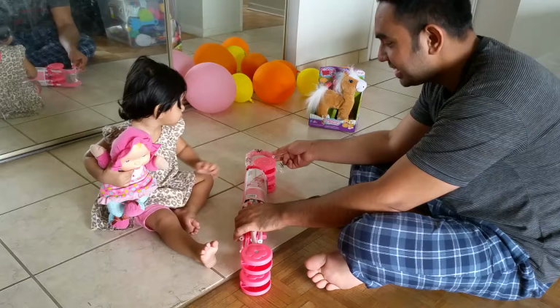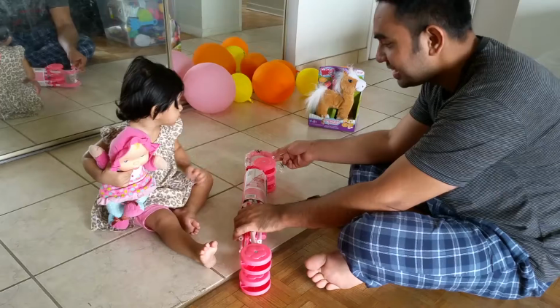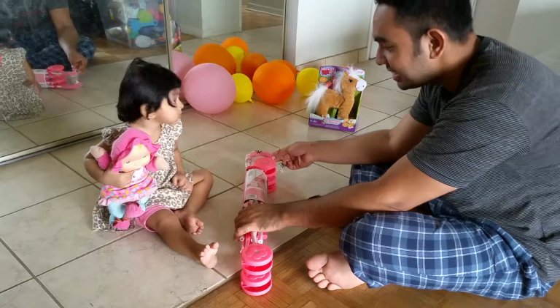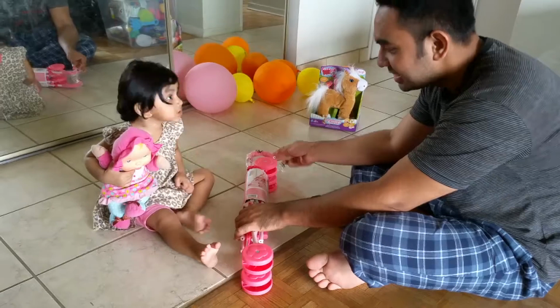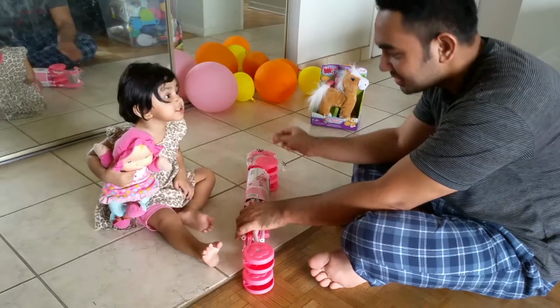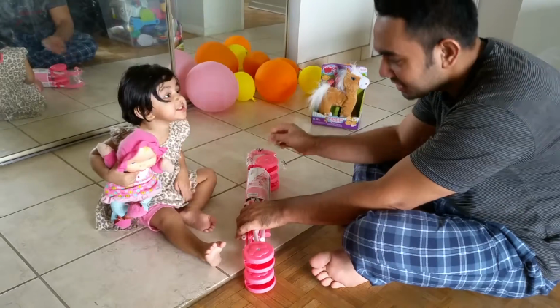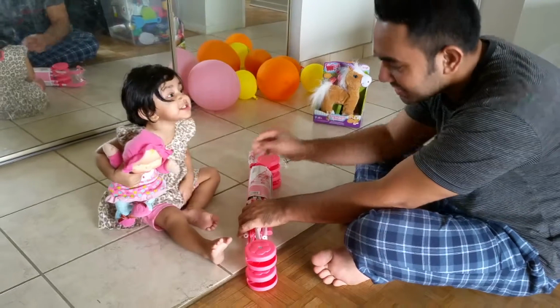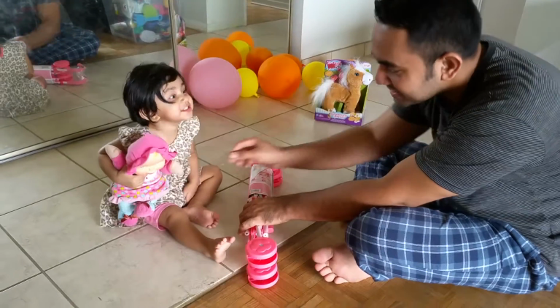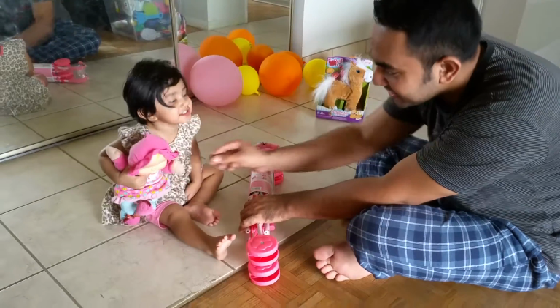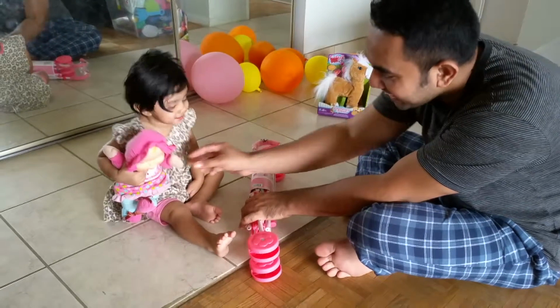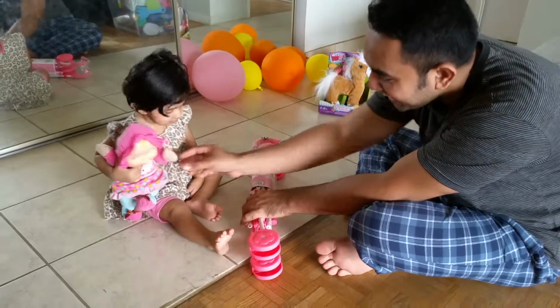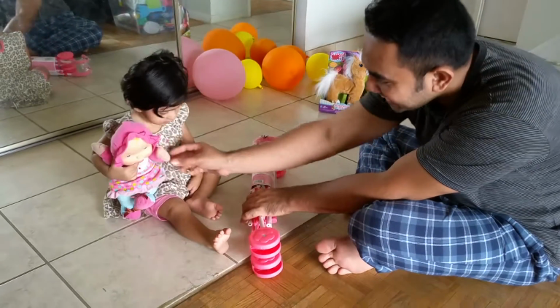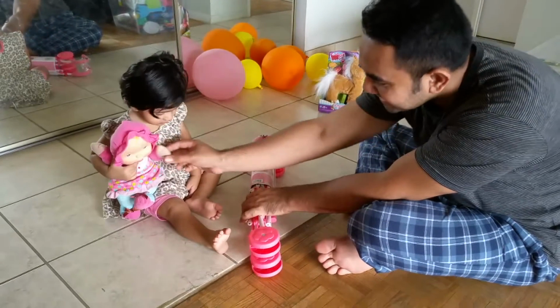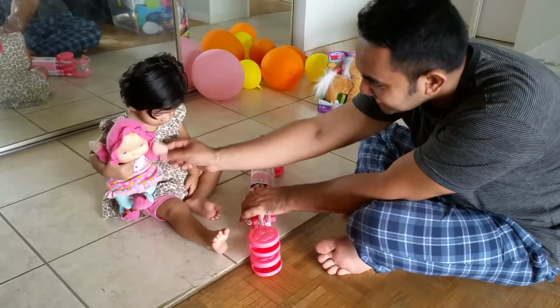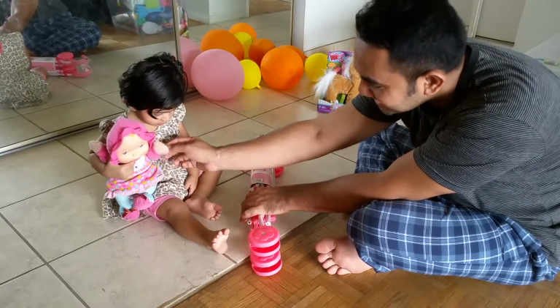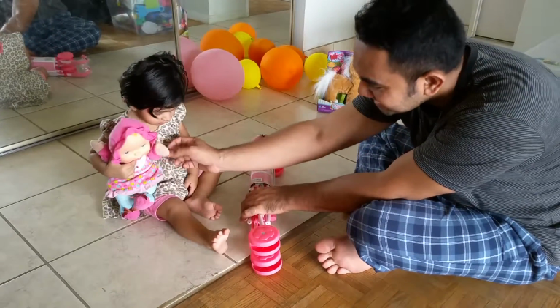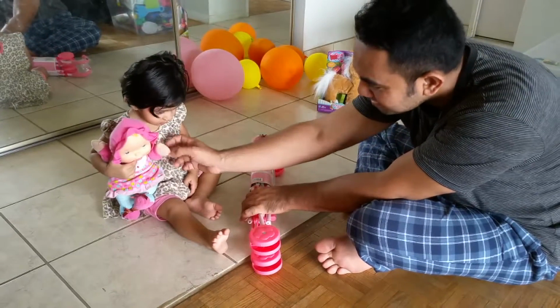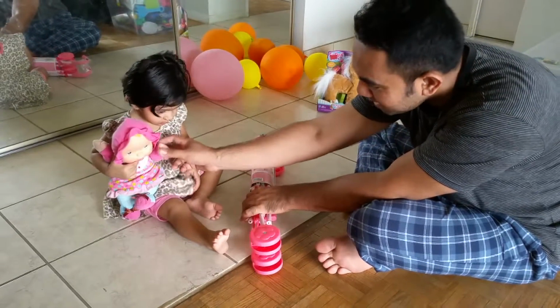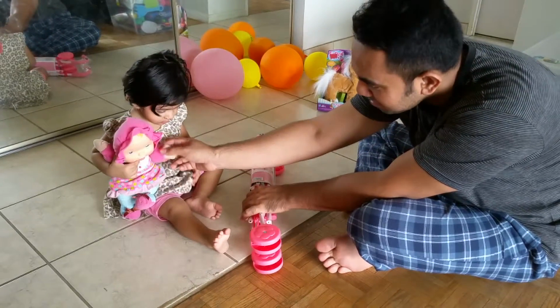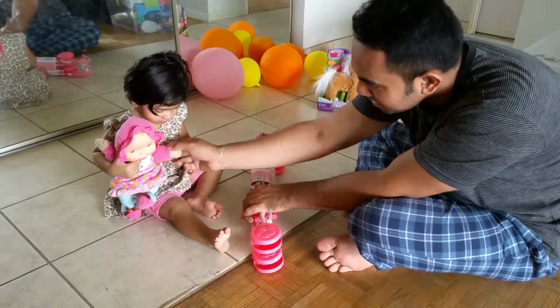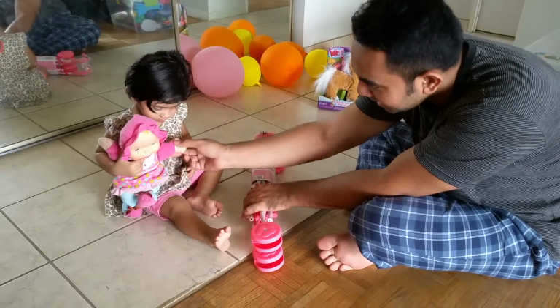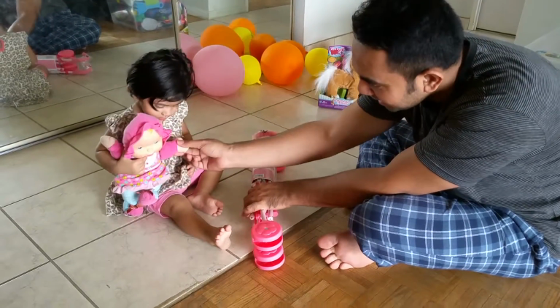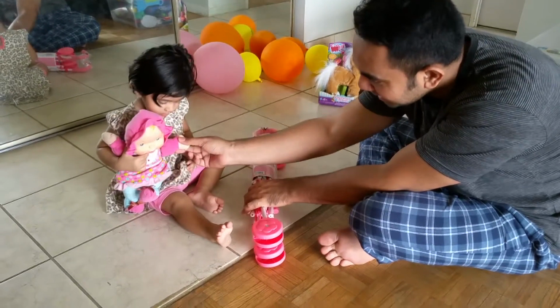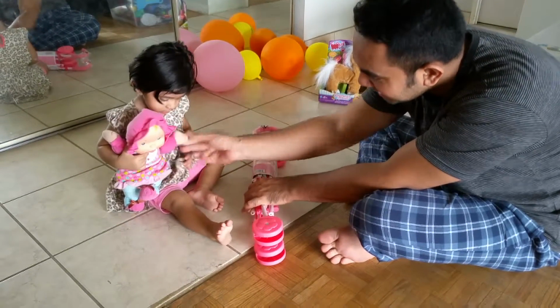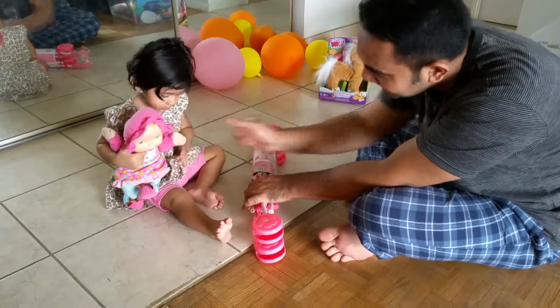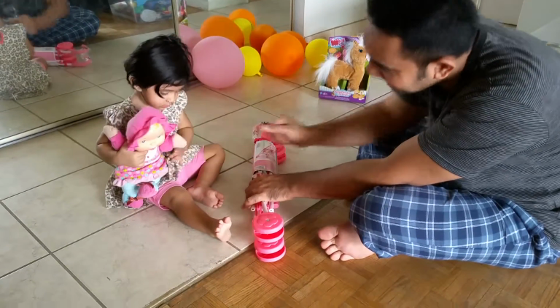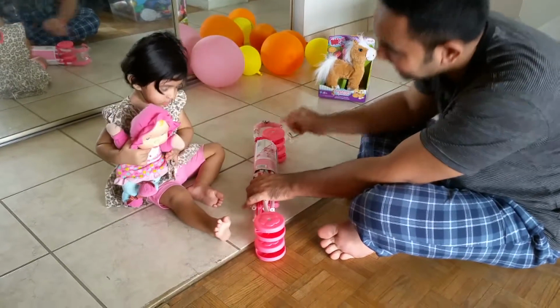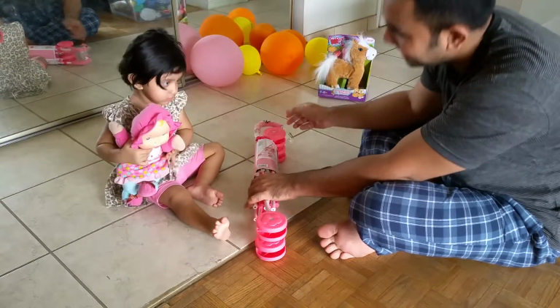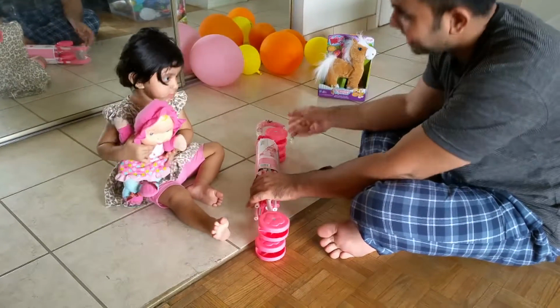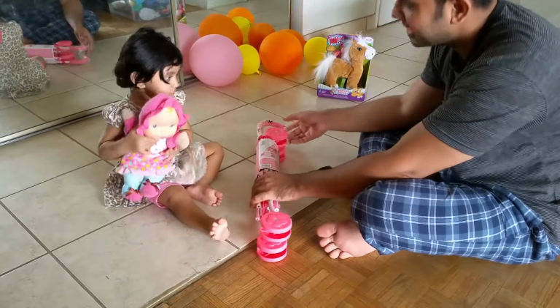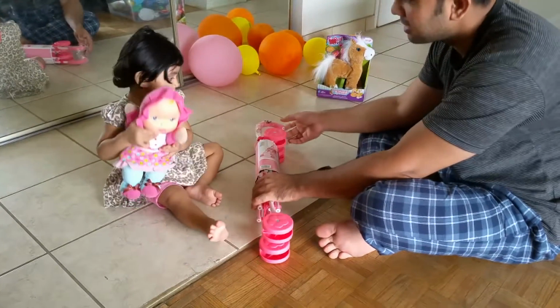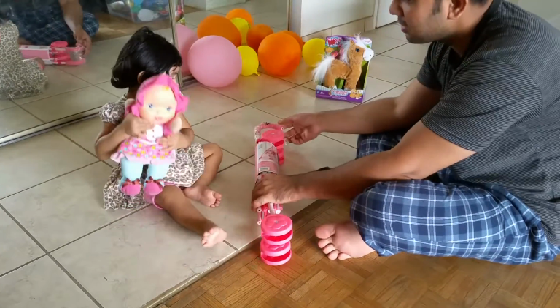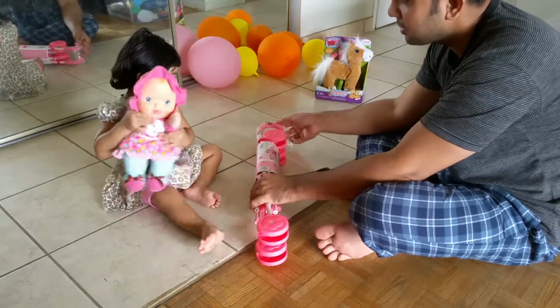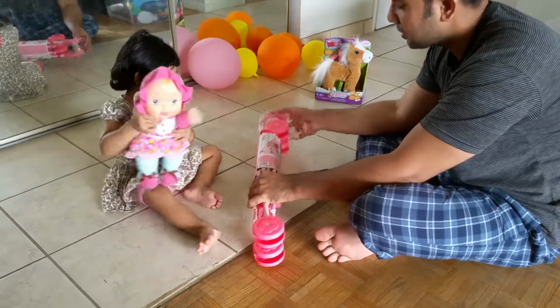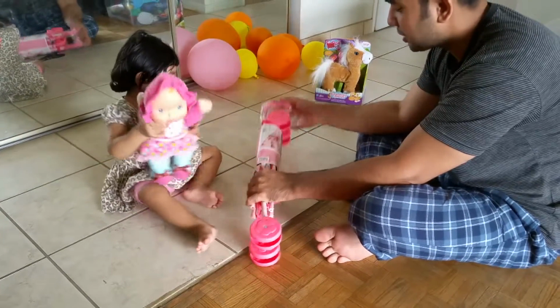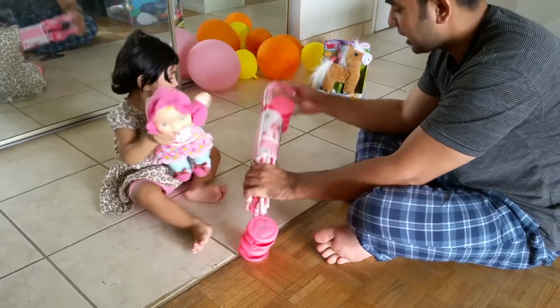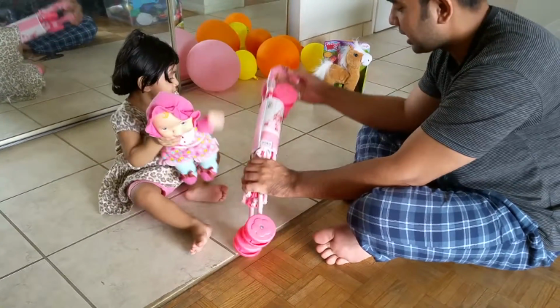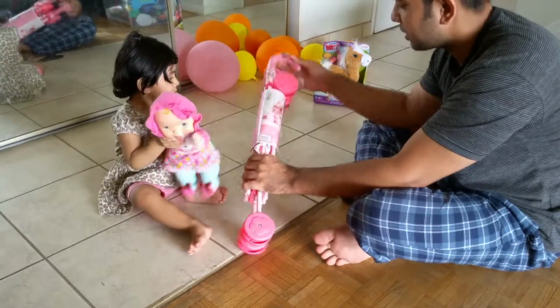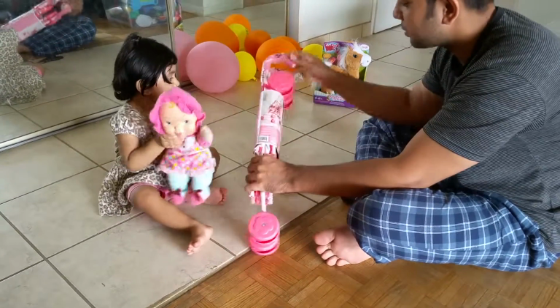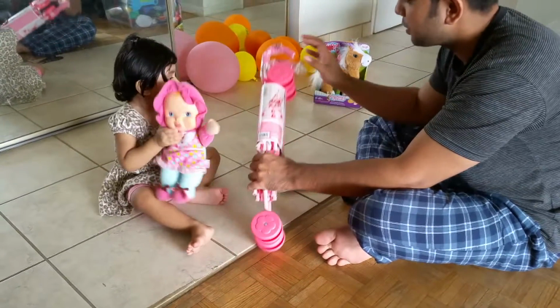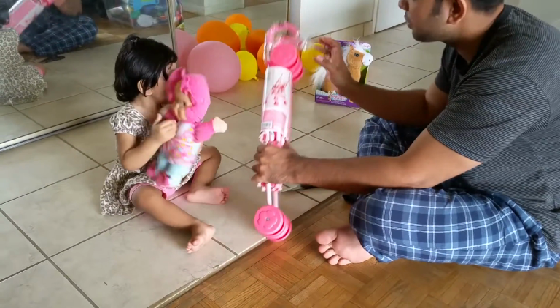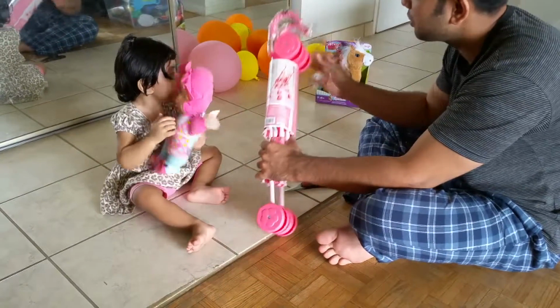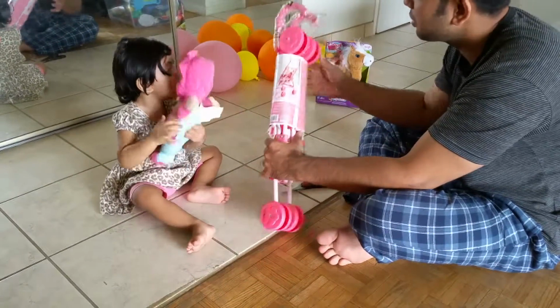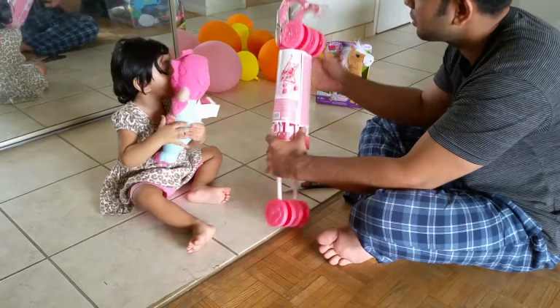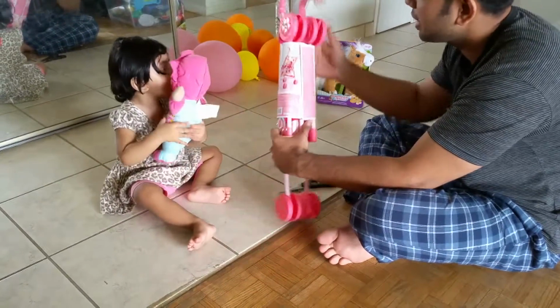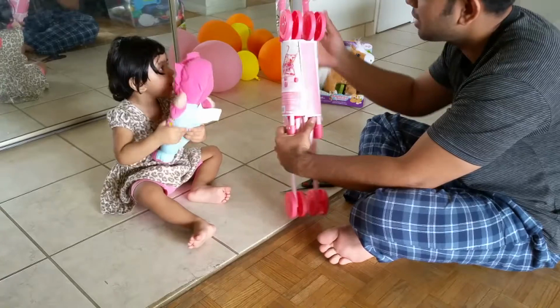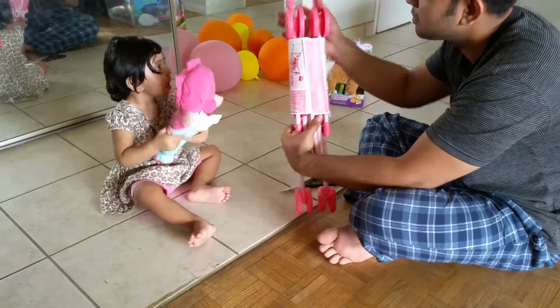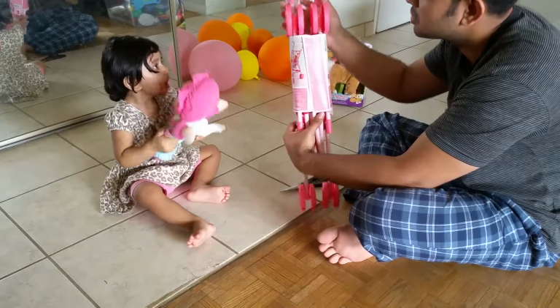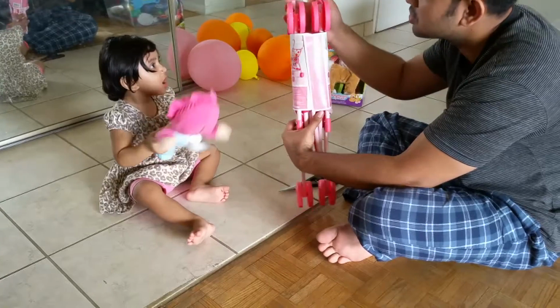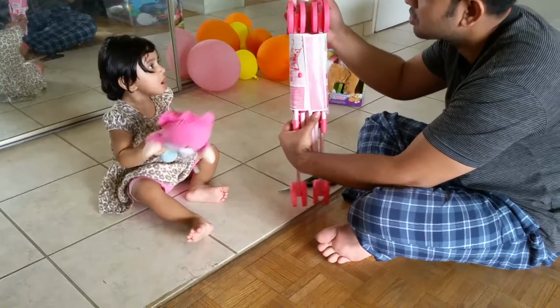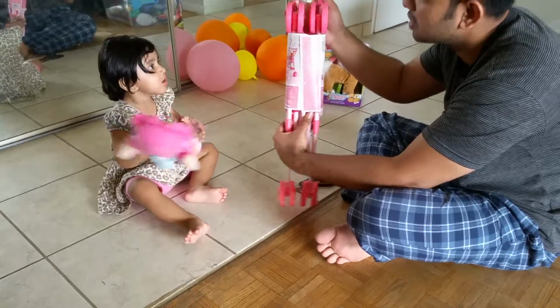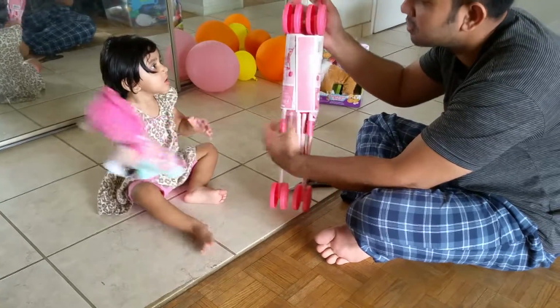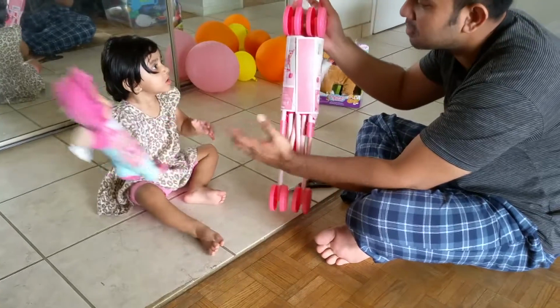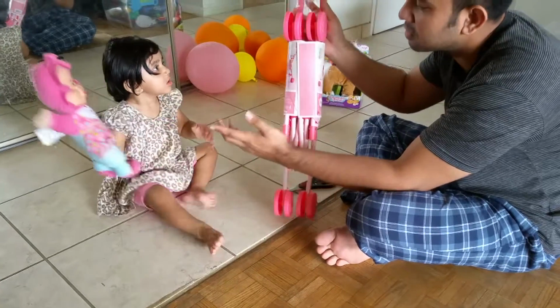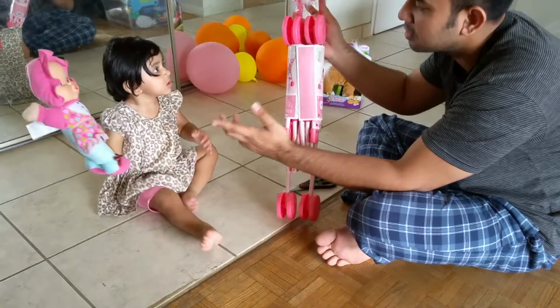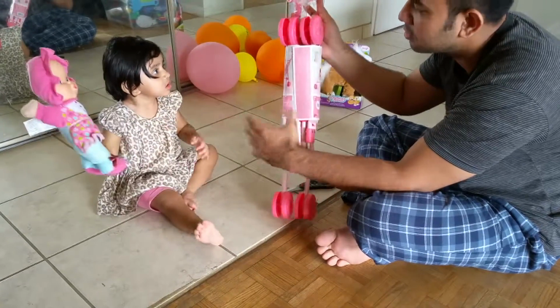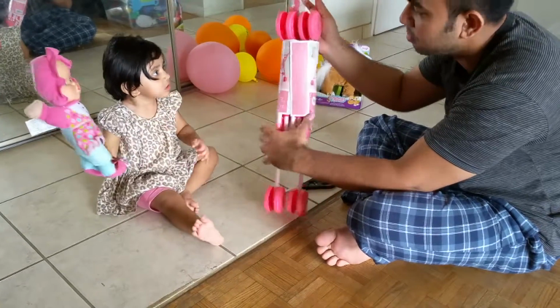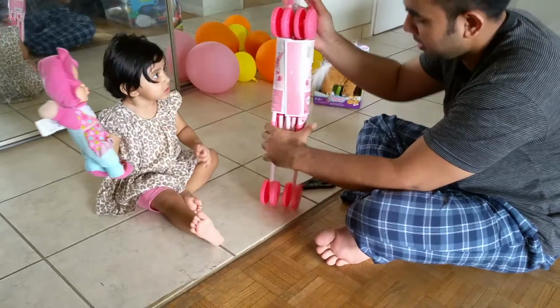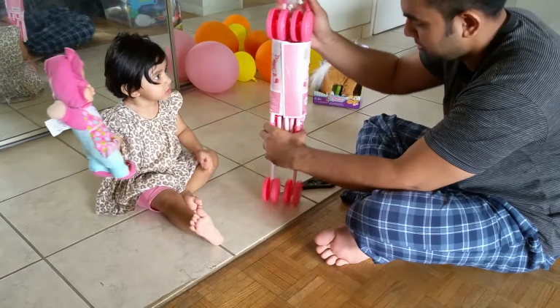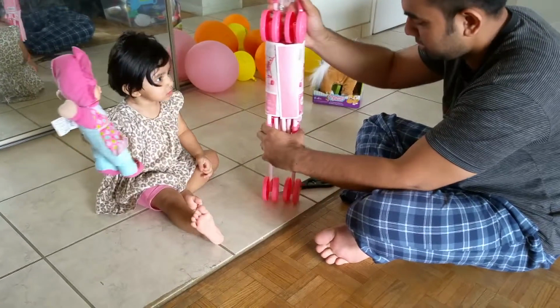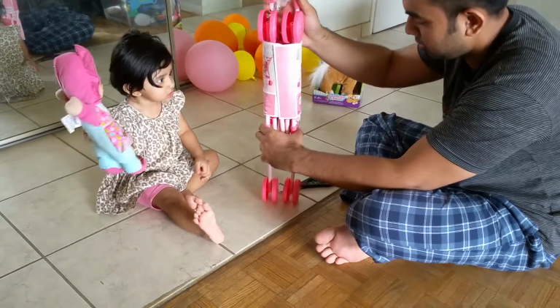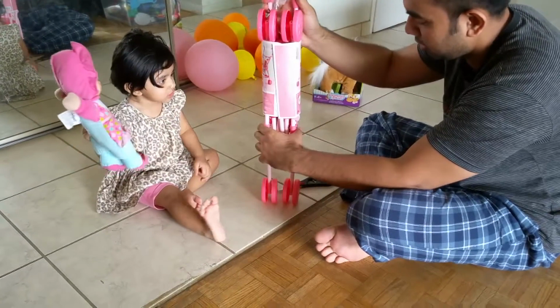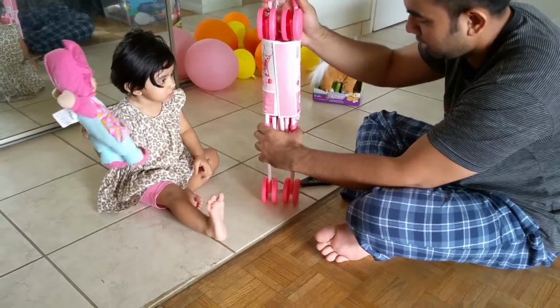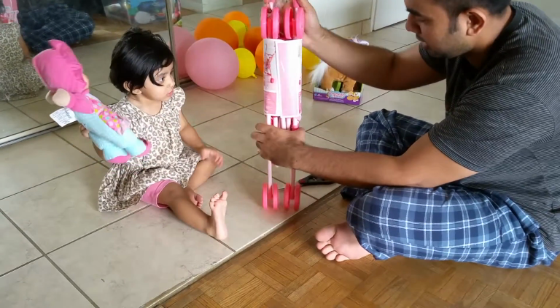What is this? Baby? We have a stroller for this baby.